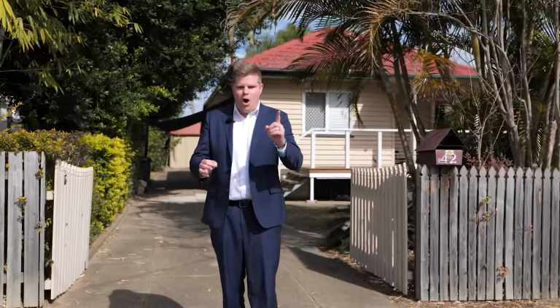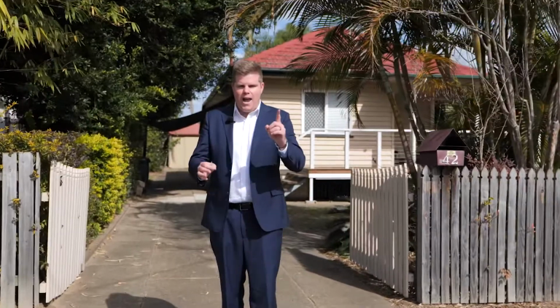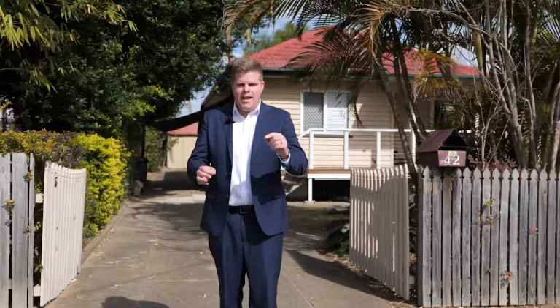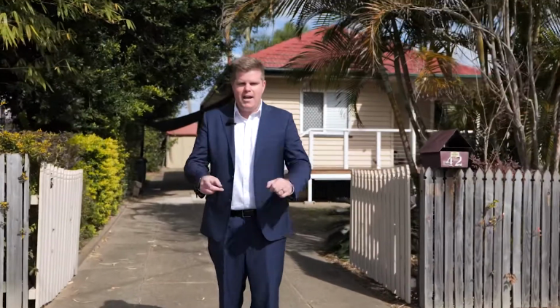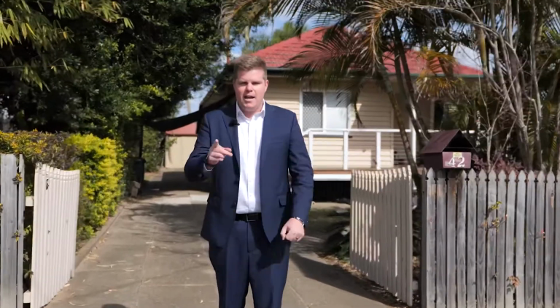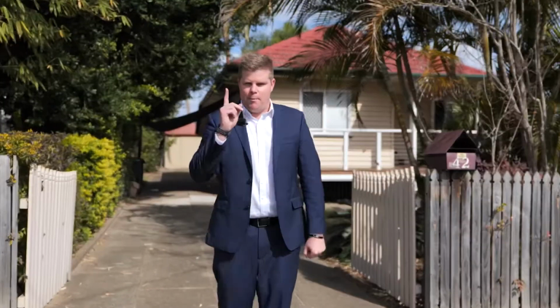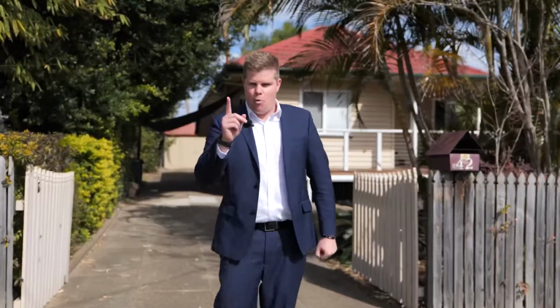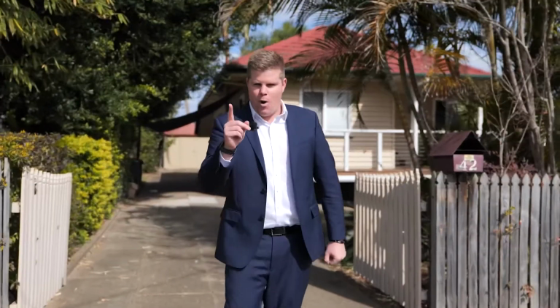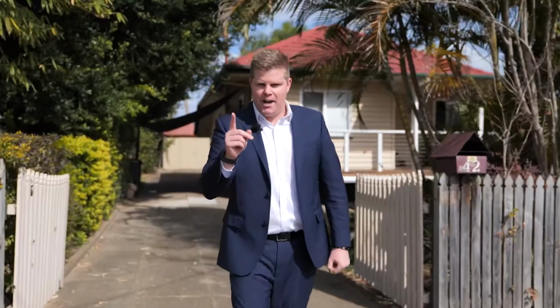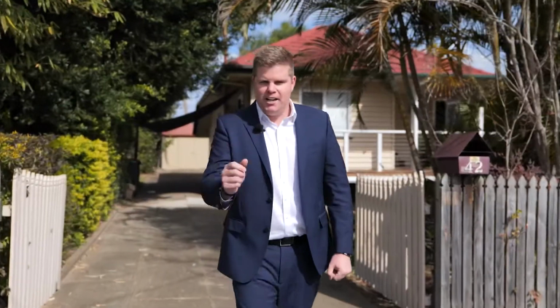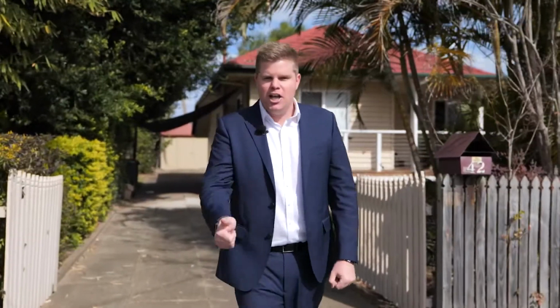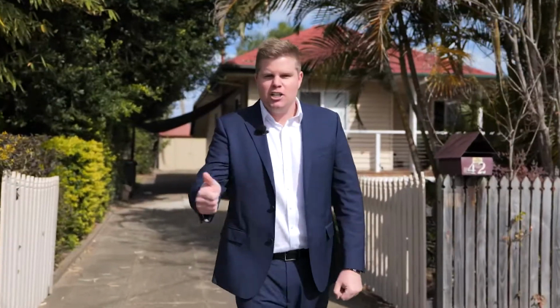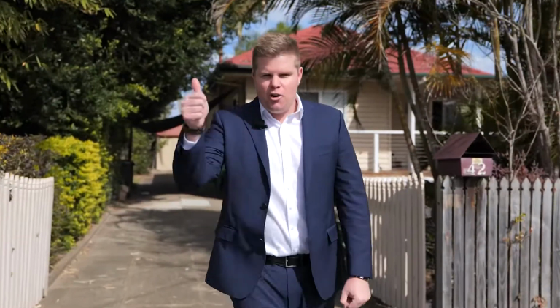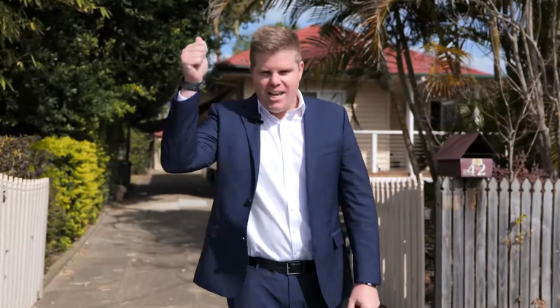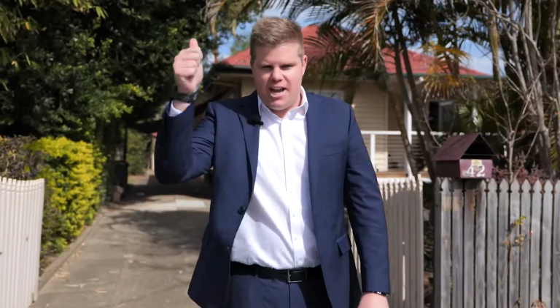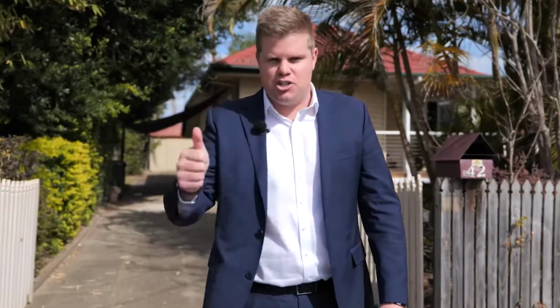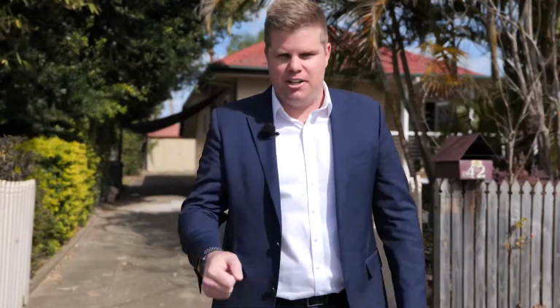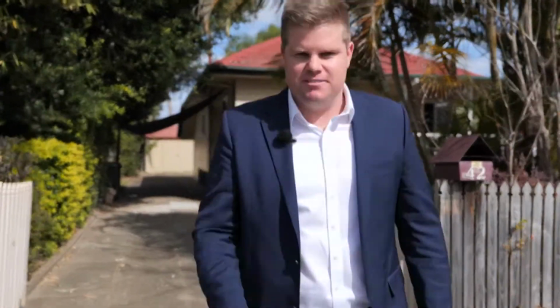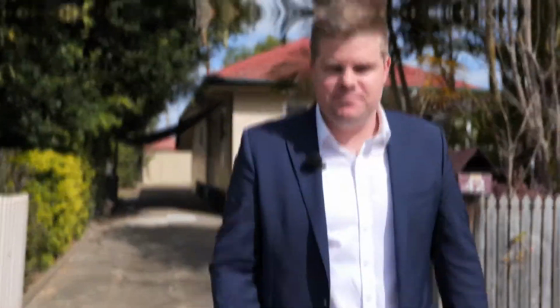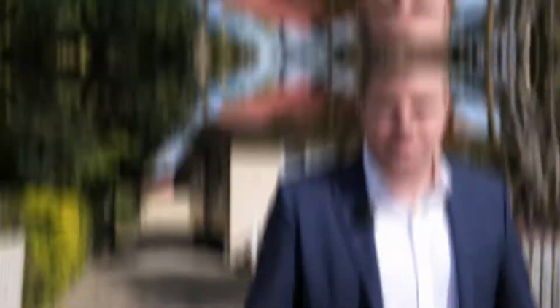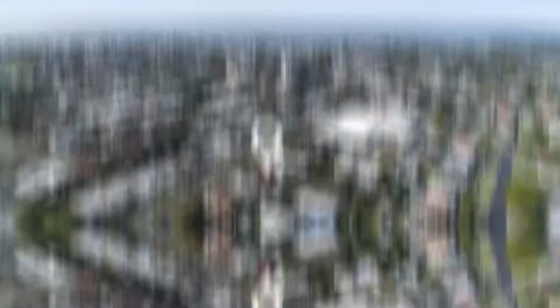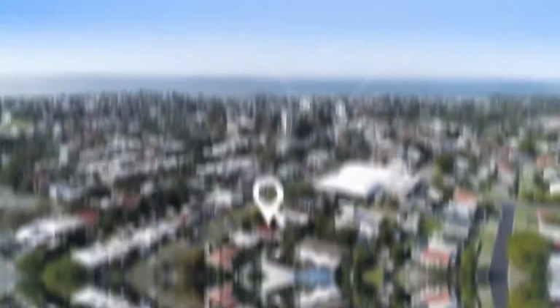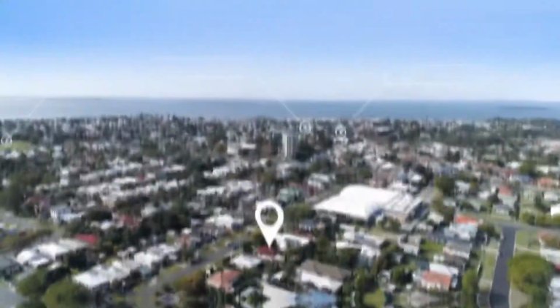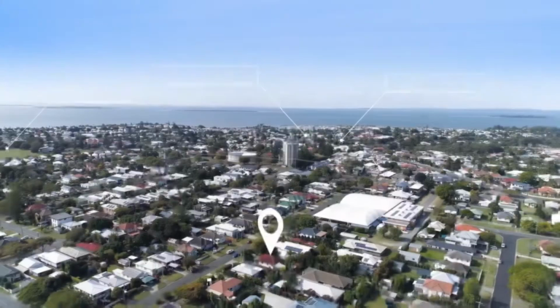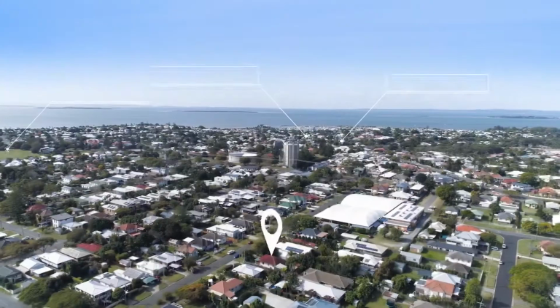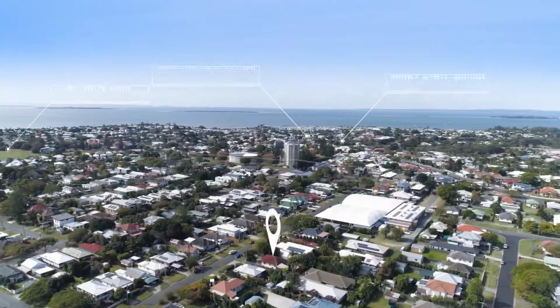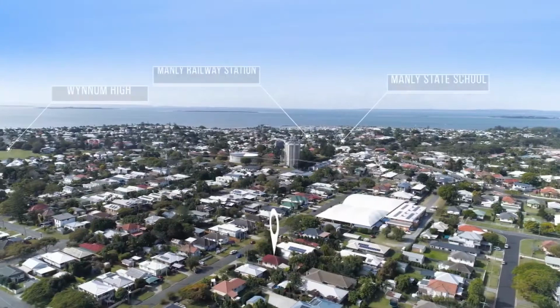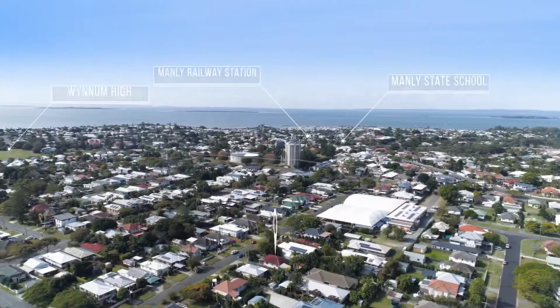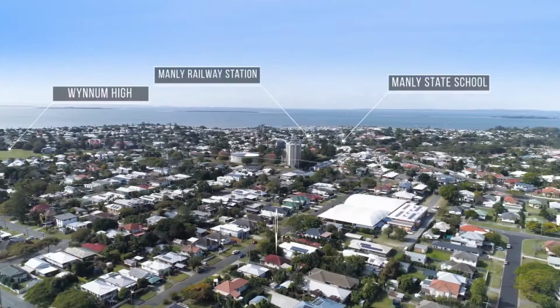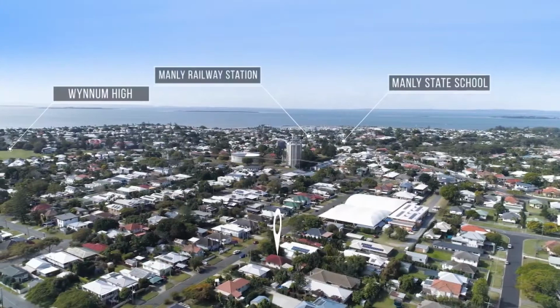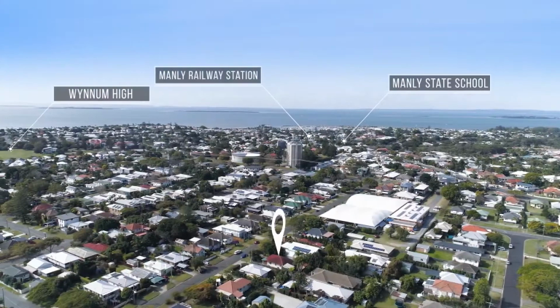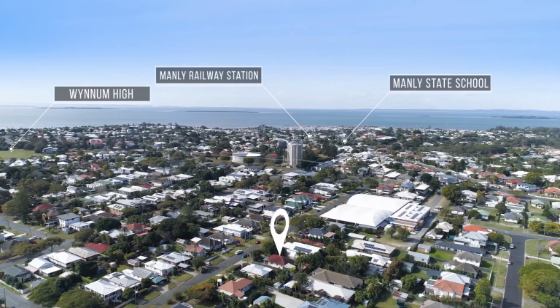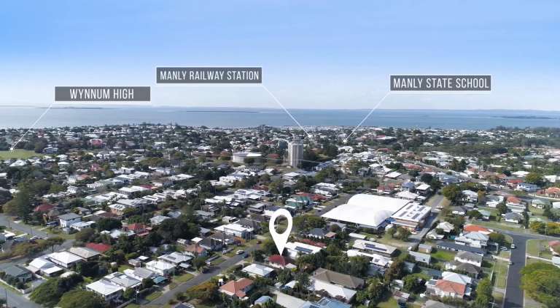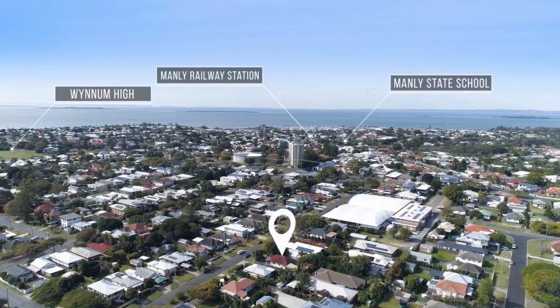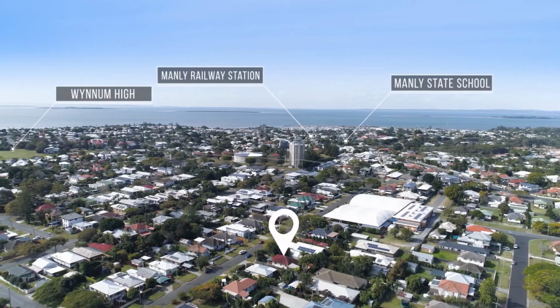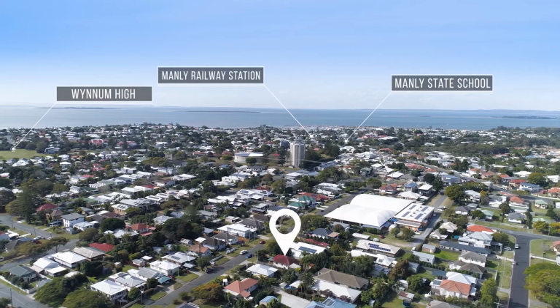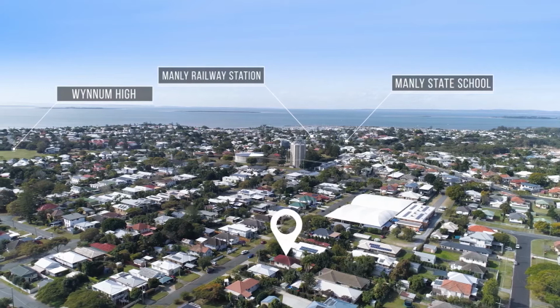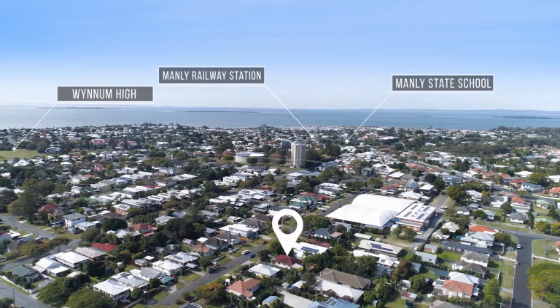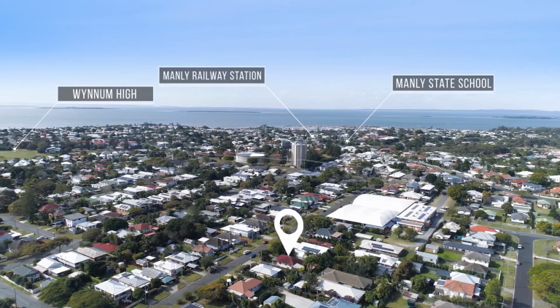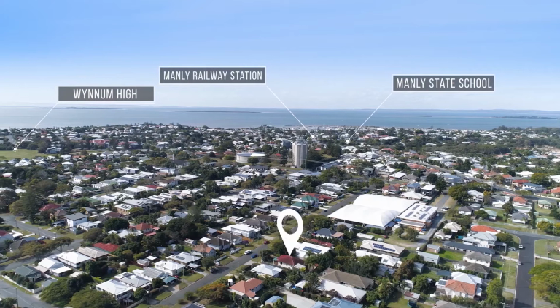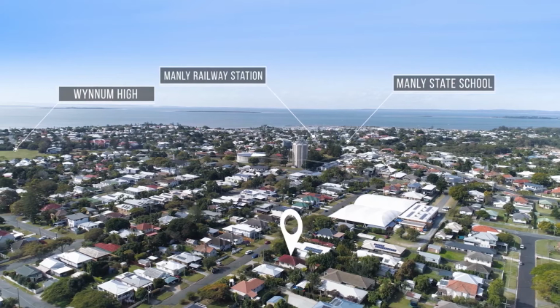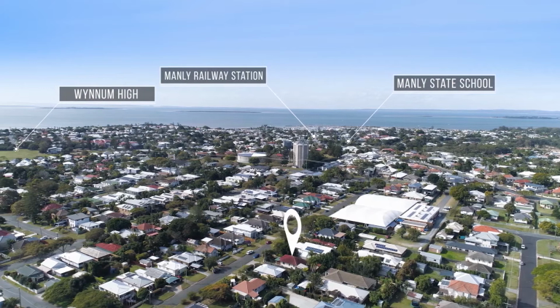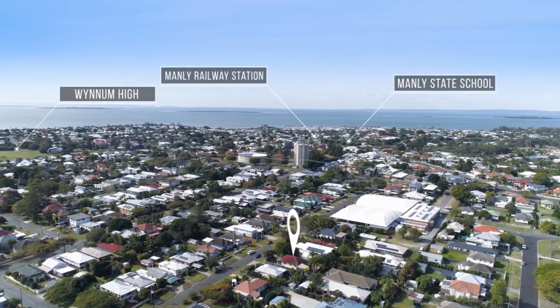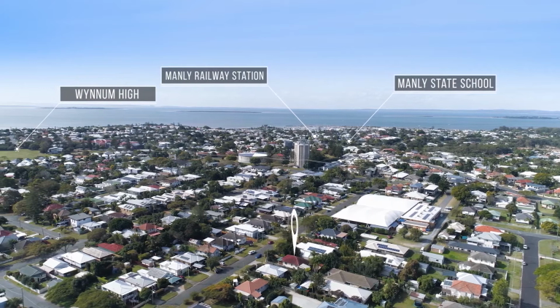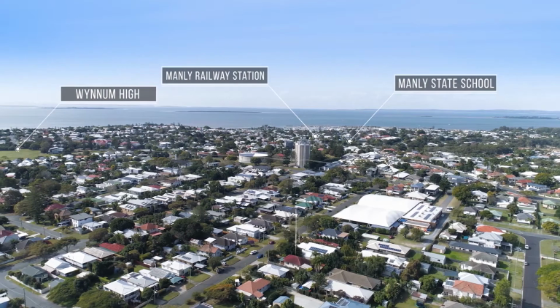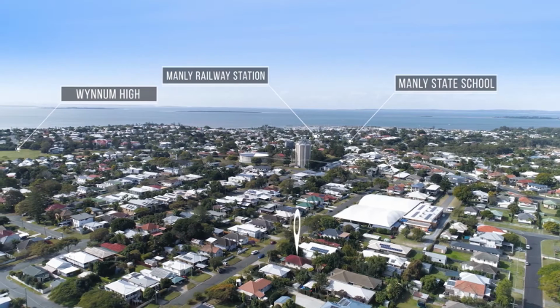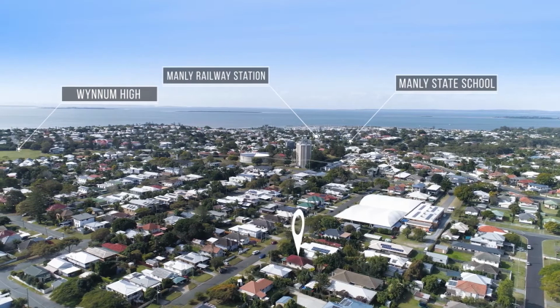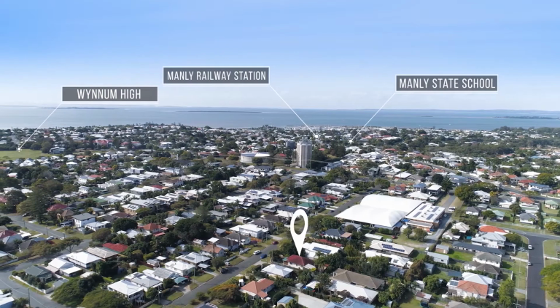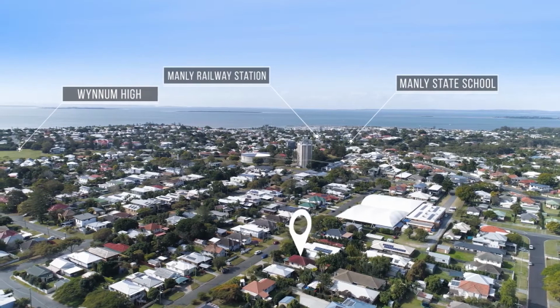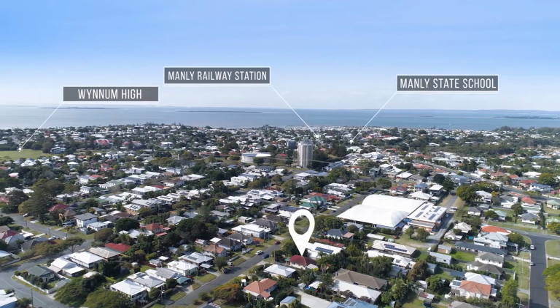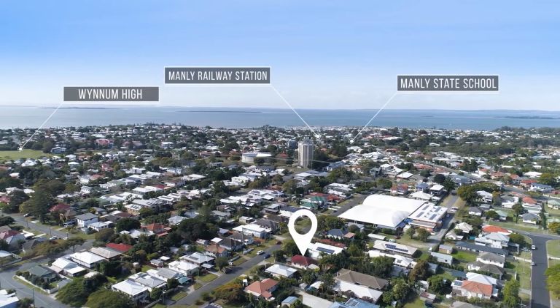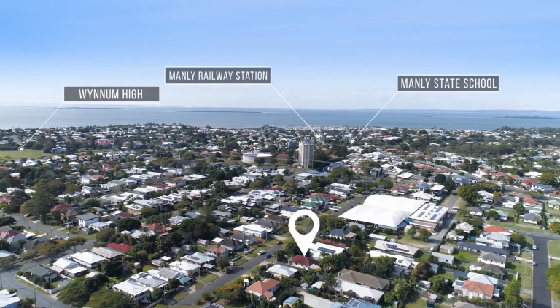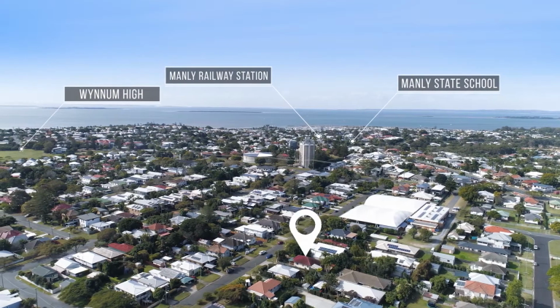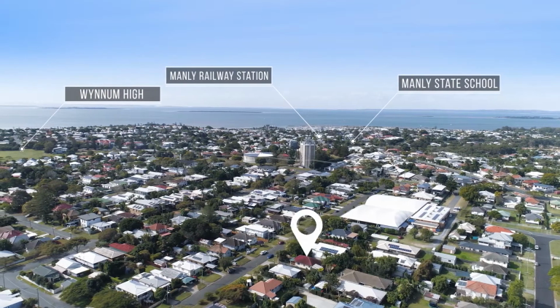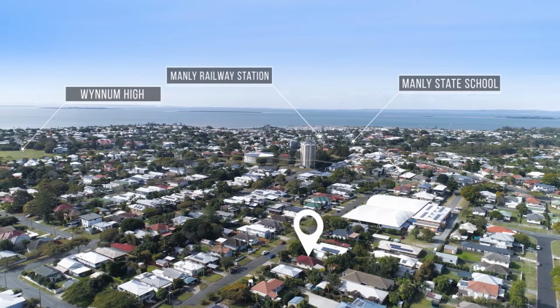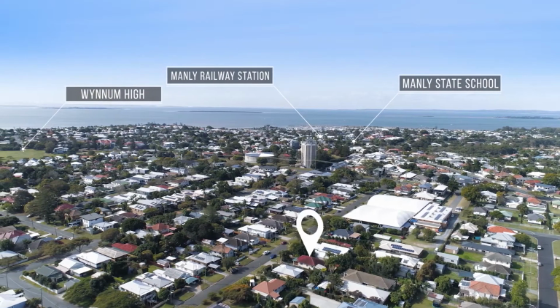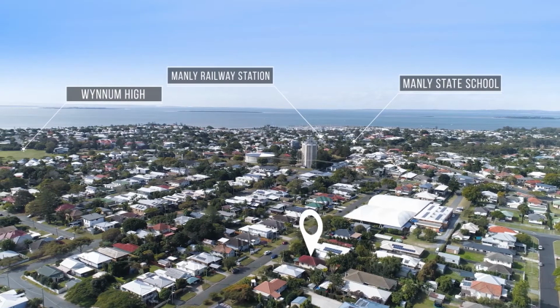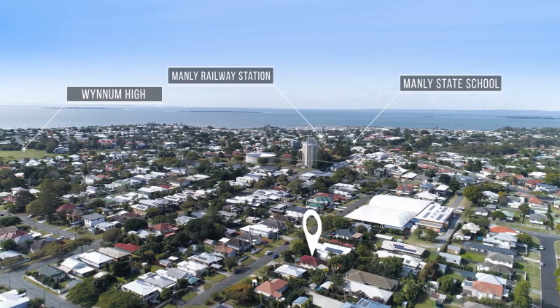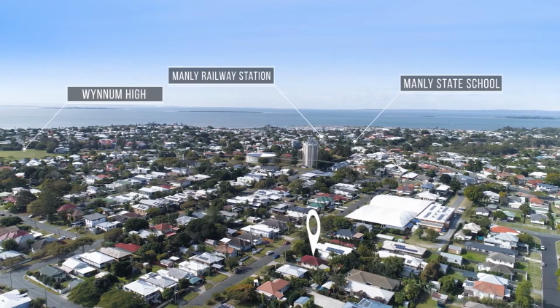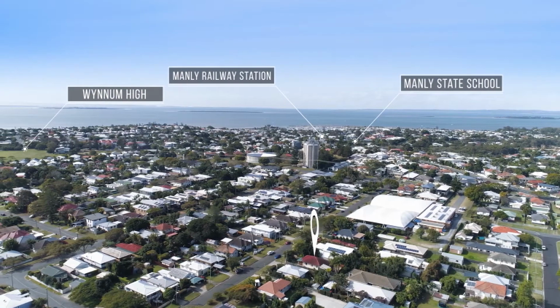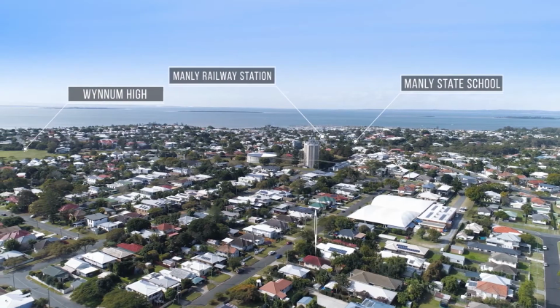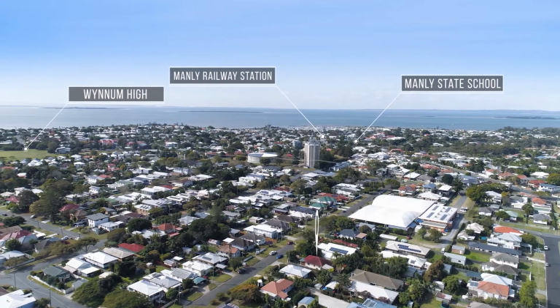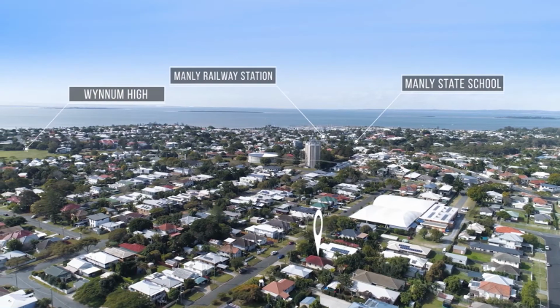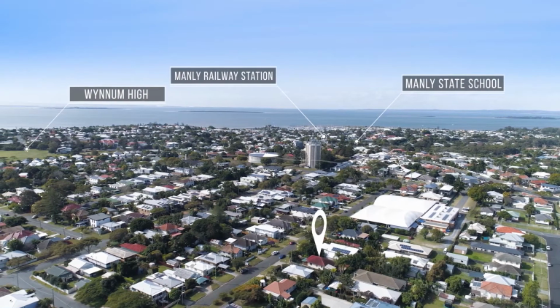Why? Number one: location. It doesn't get any better than this — minutes to the Esplanade and you're in the Manly State School catchment area.